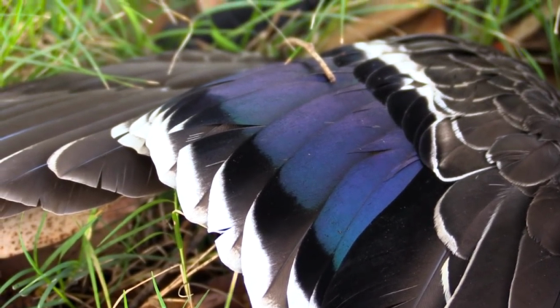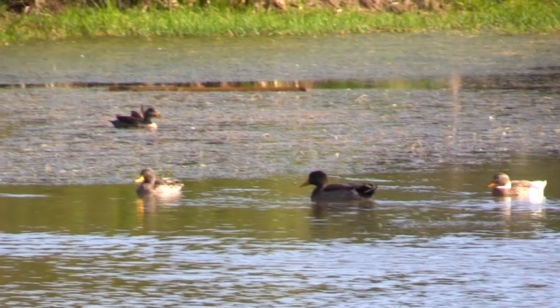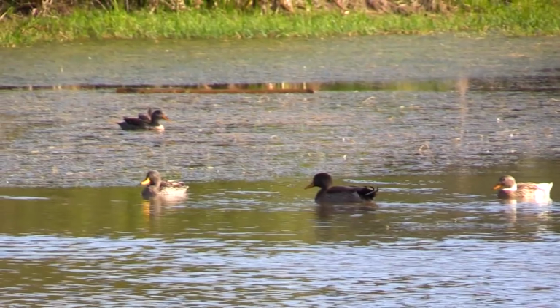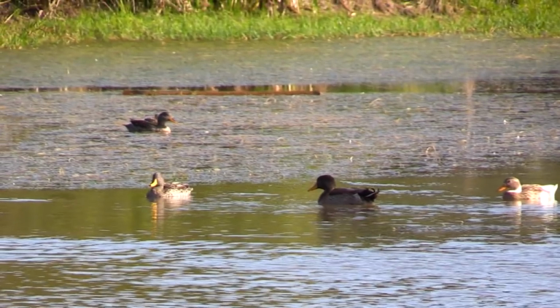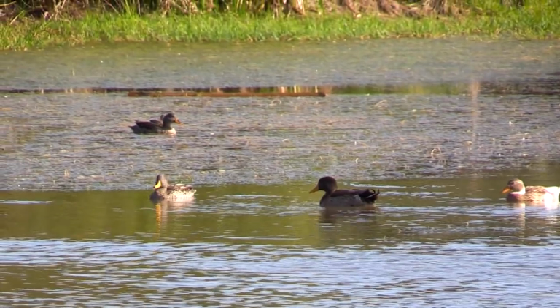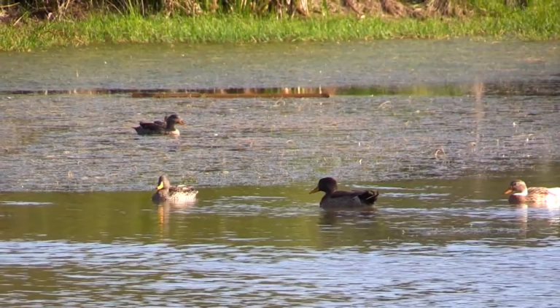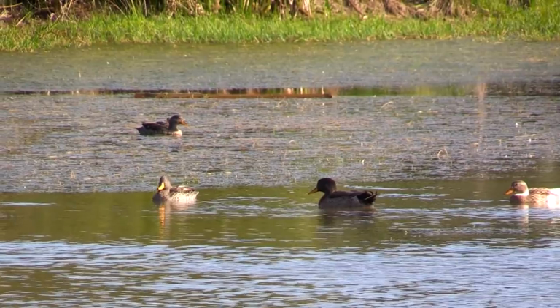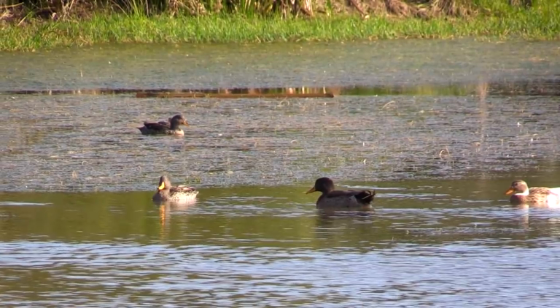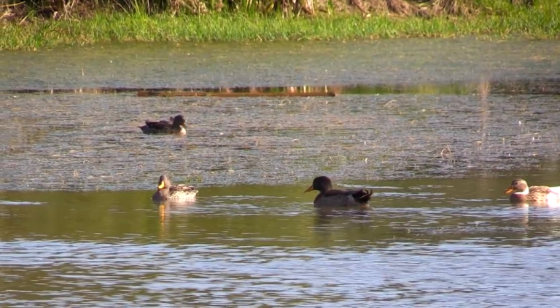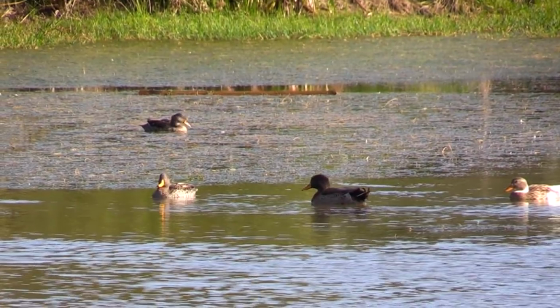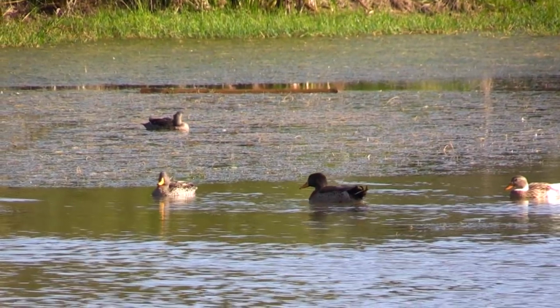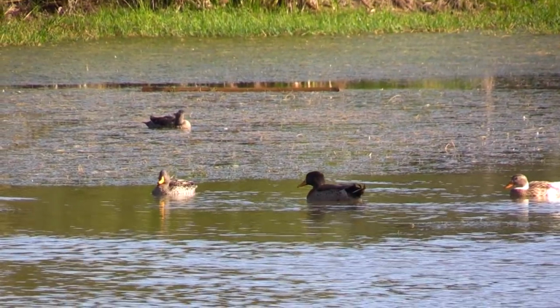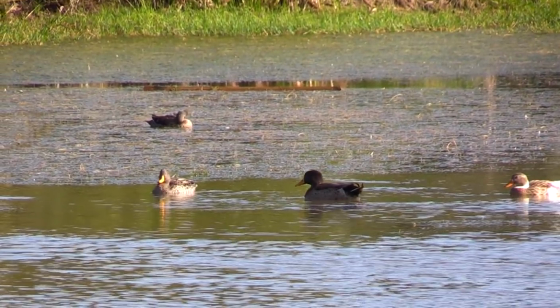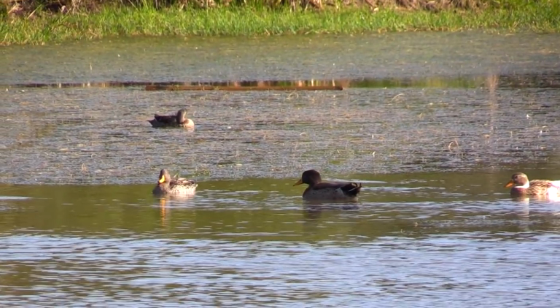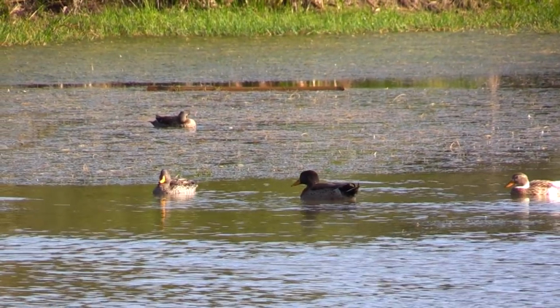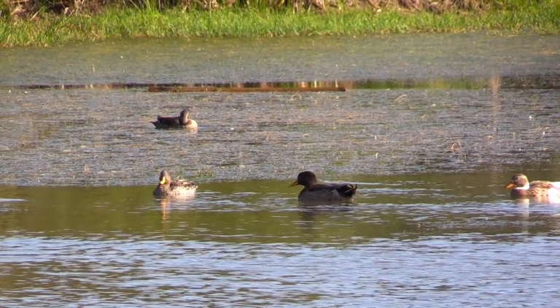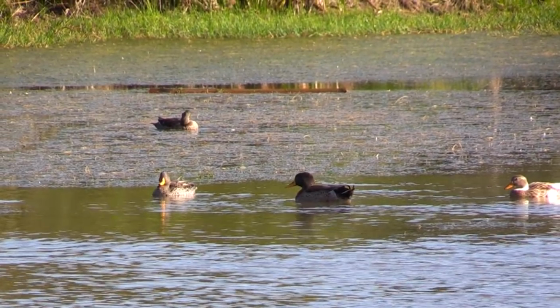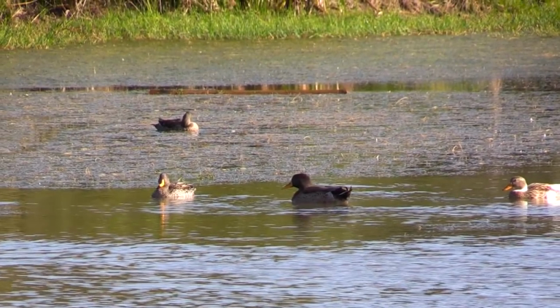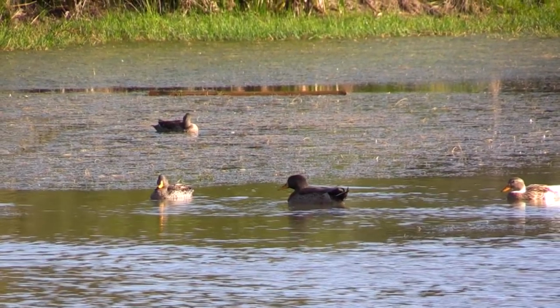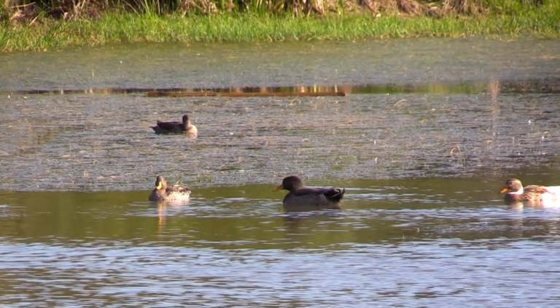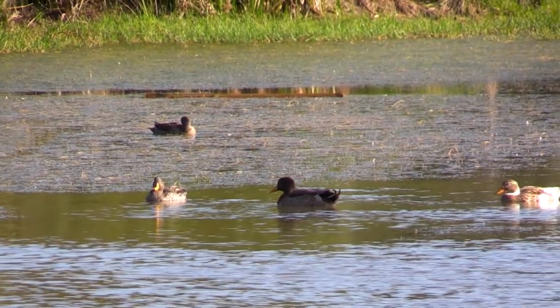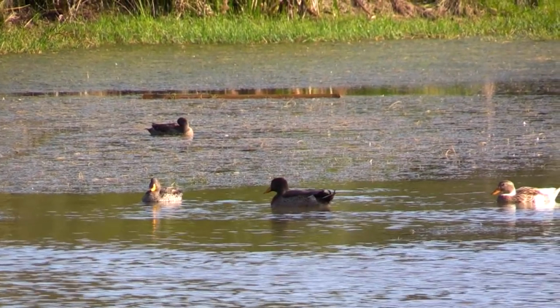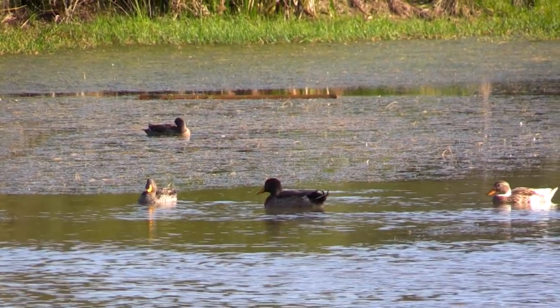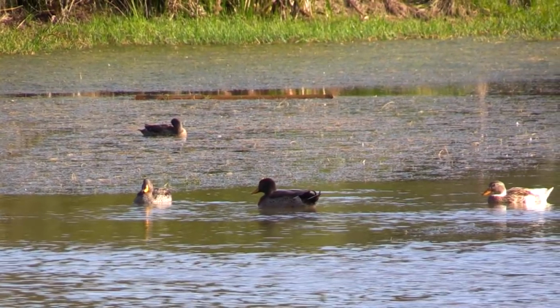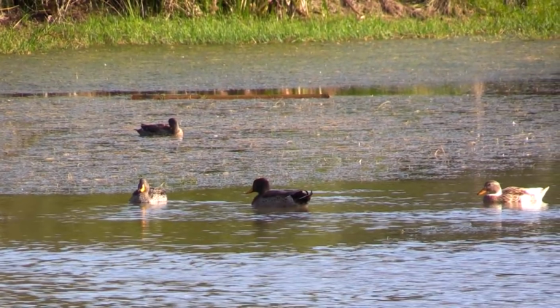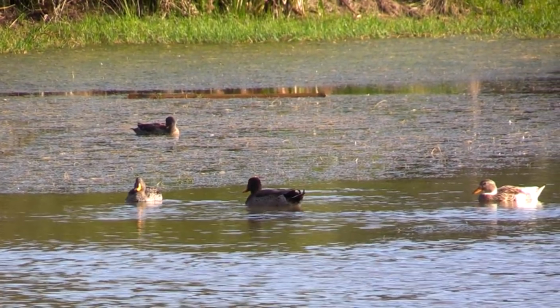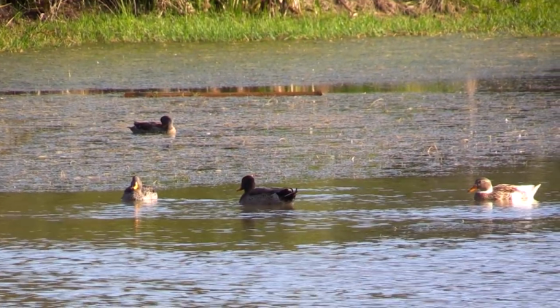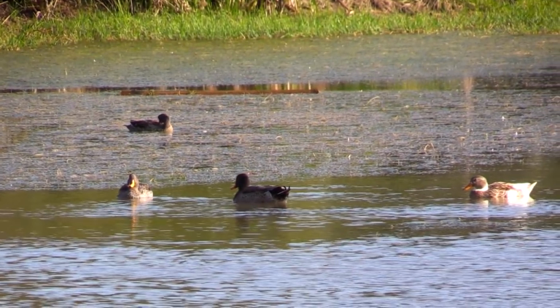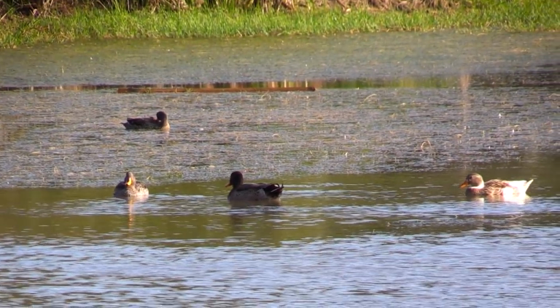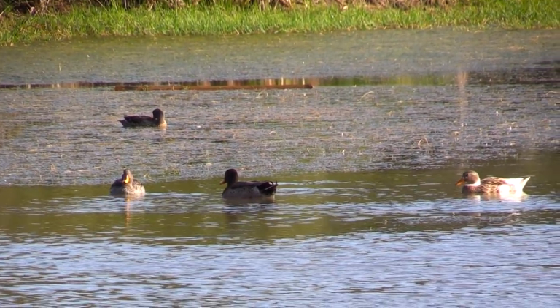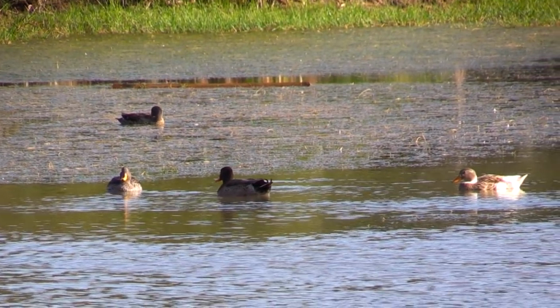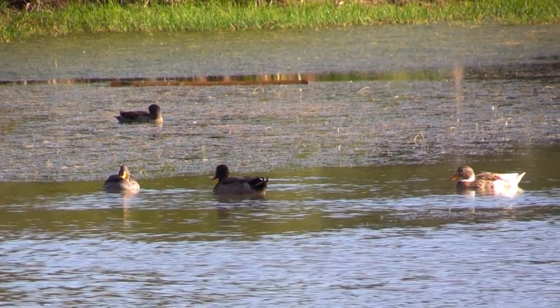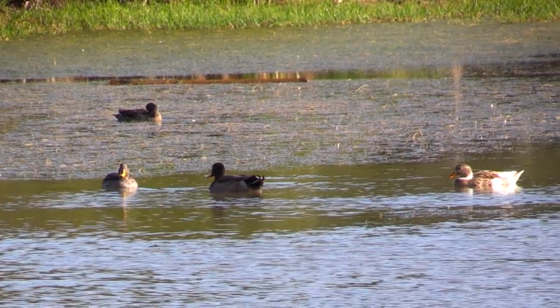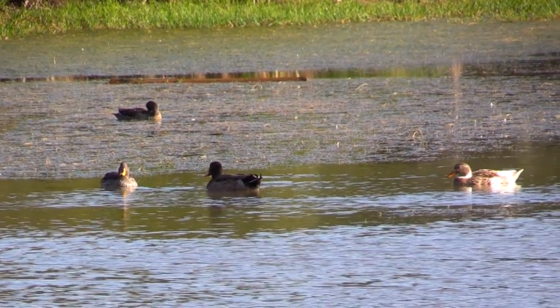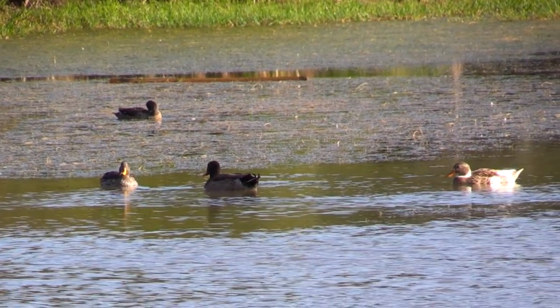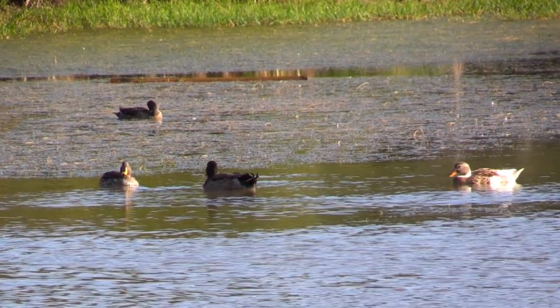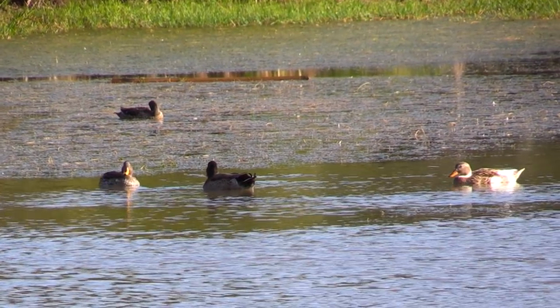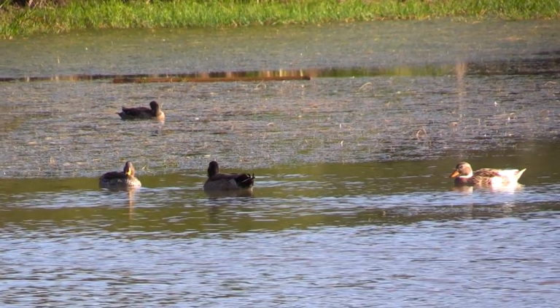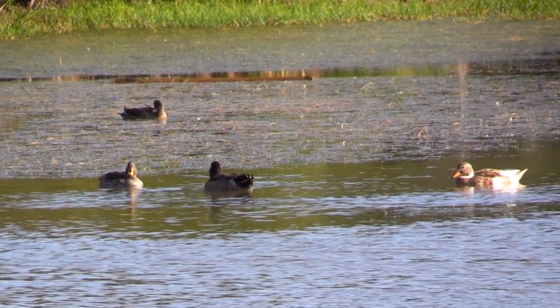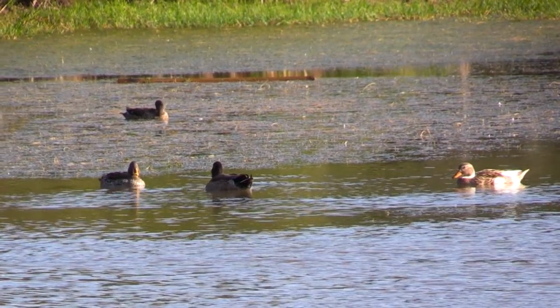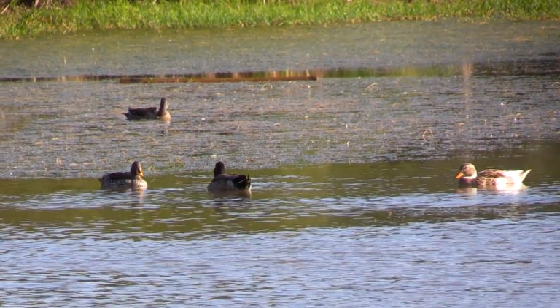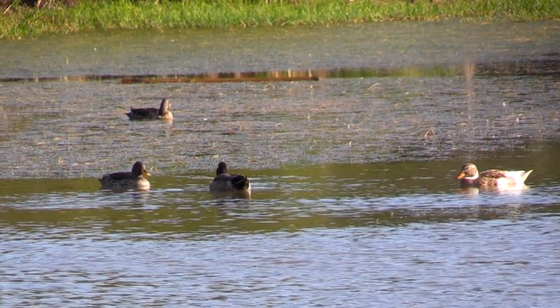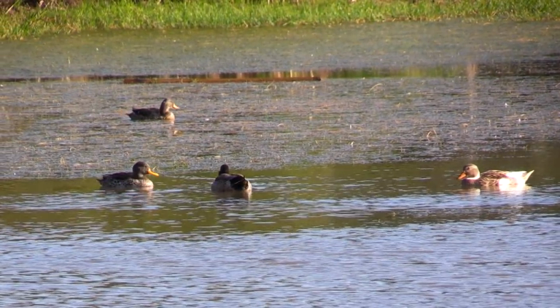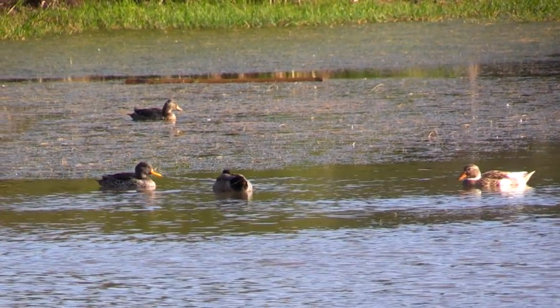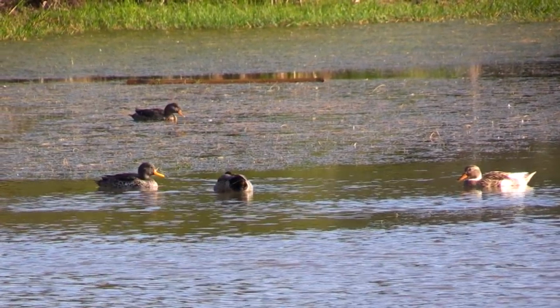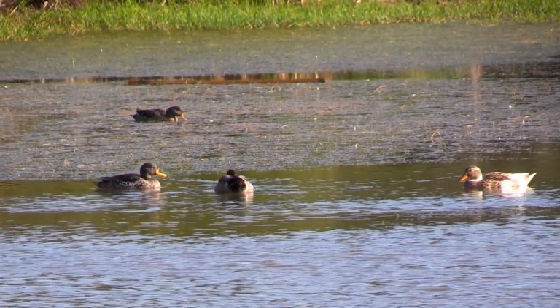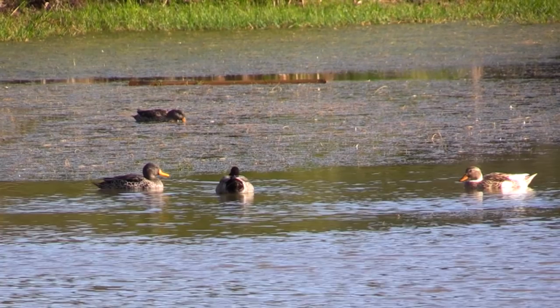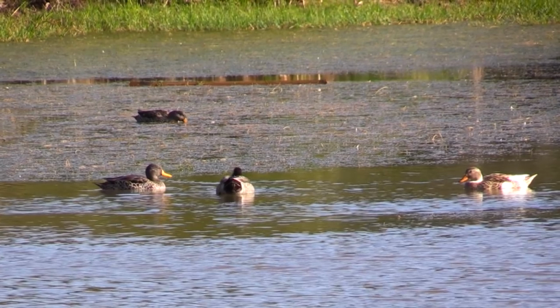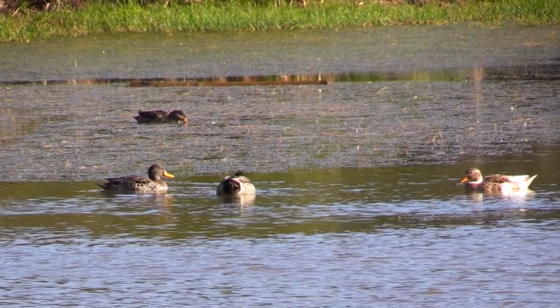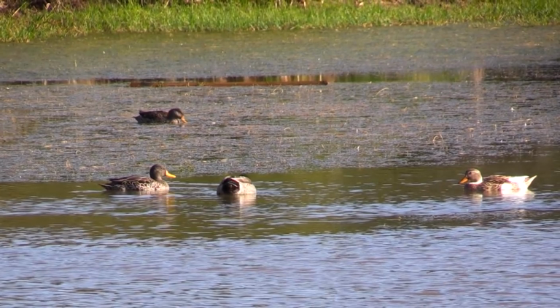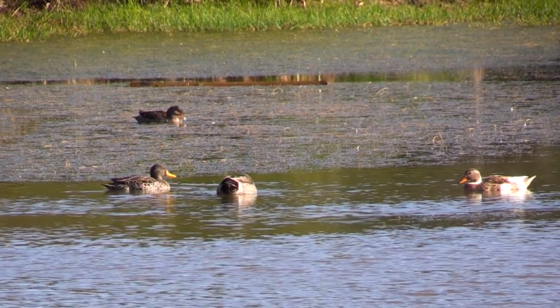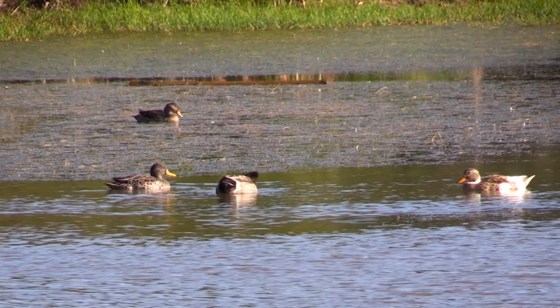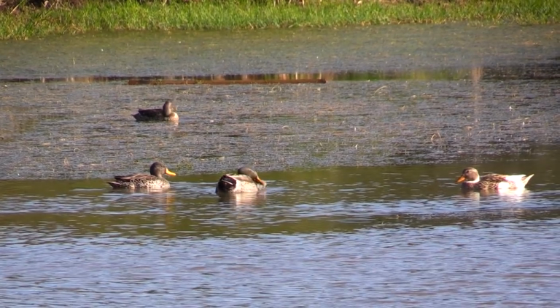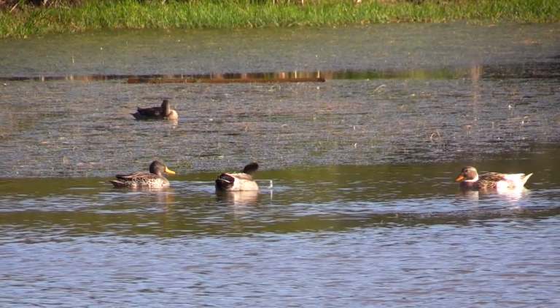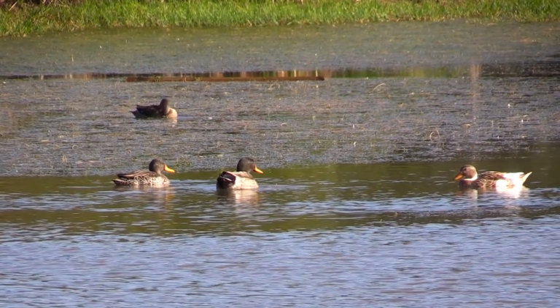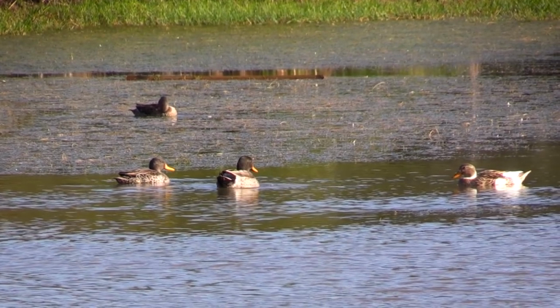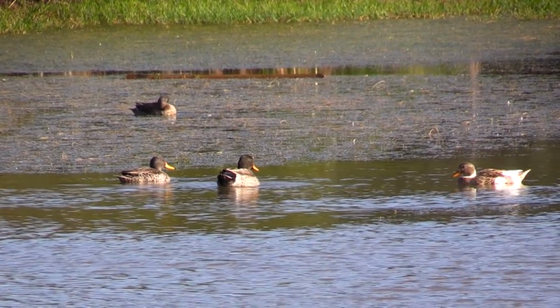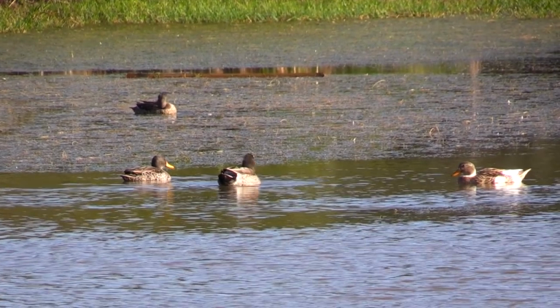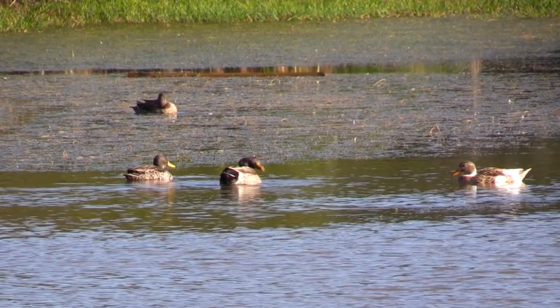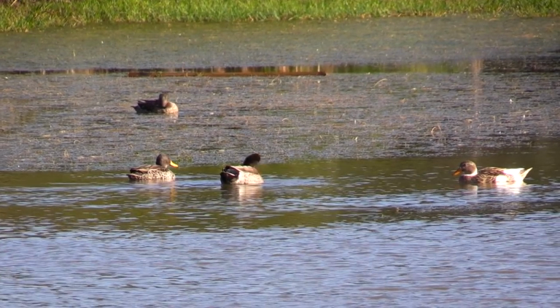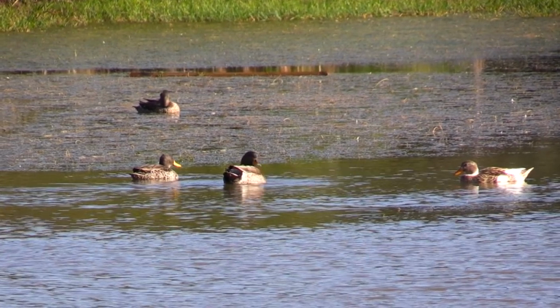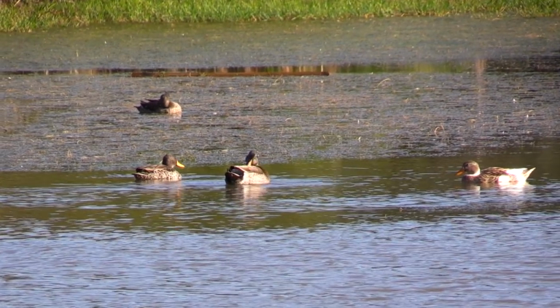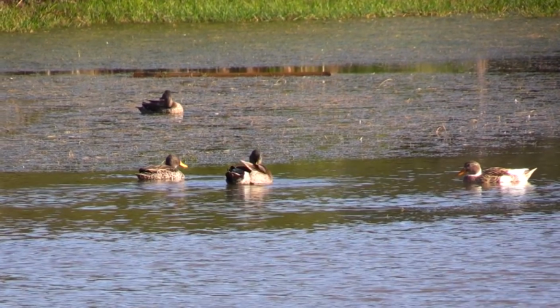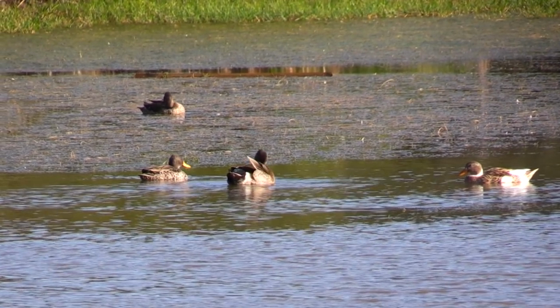We're gonna get things started today at my family's farm on a beautiful sunny day targeting ducks. Let's see how this one plays out.